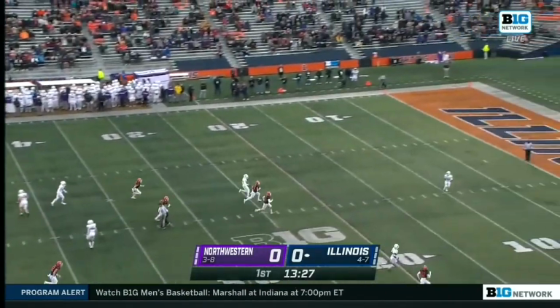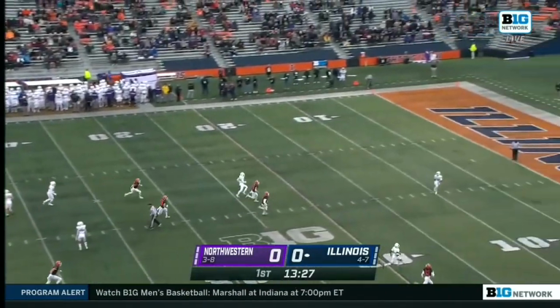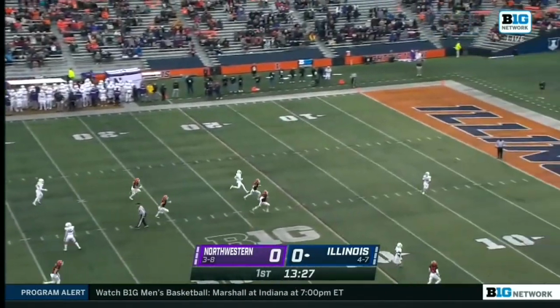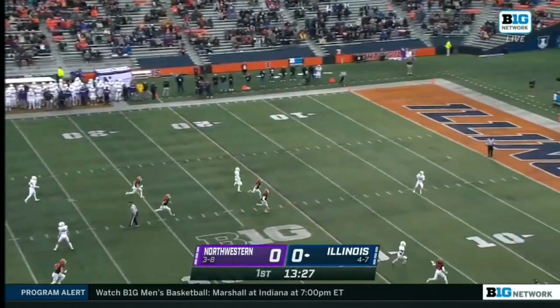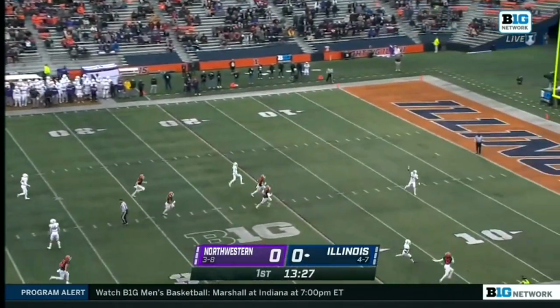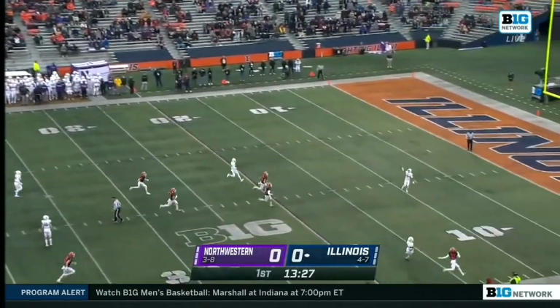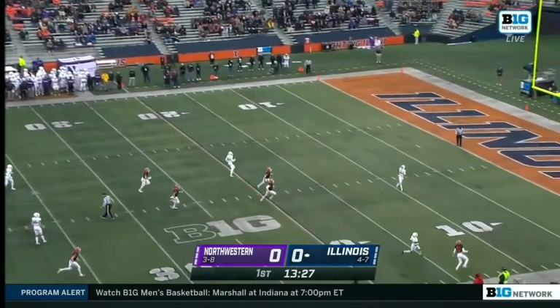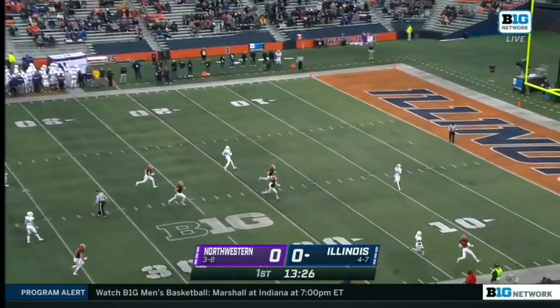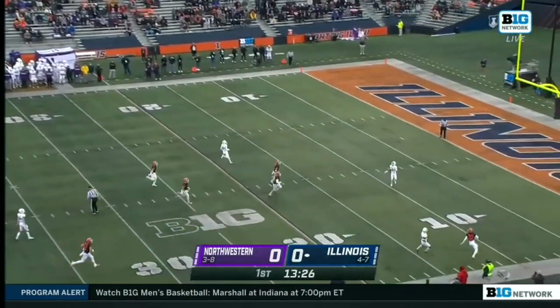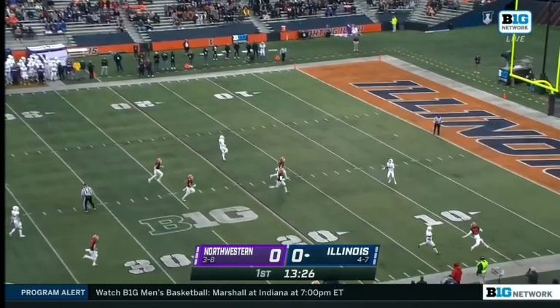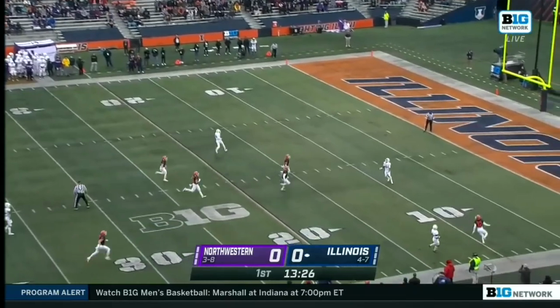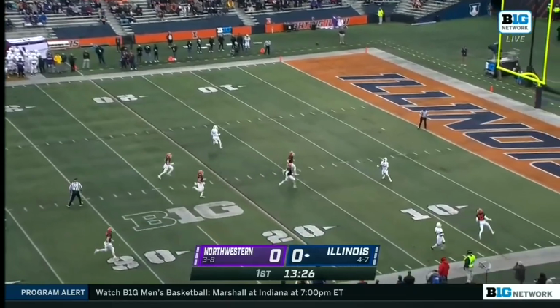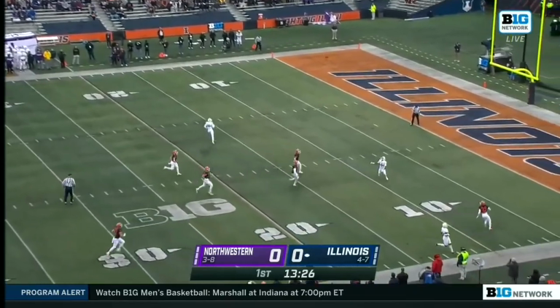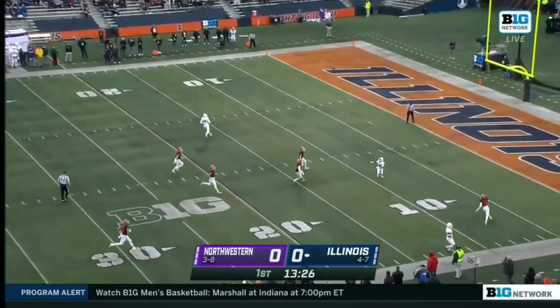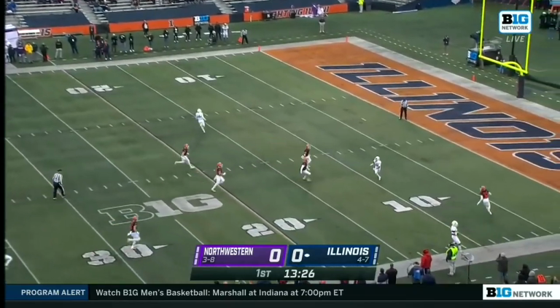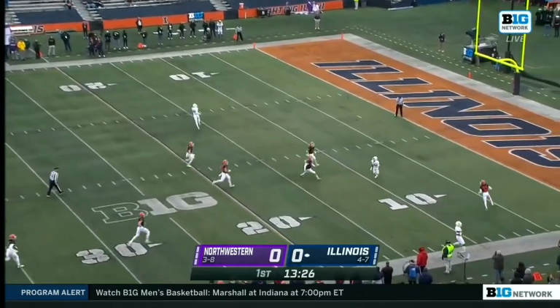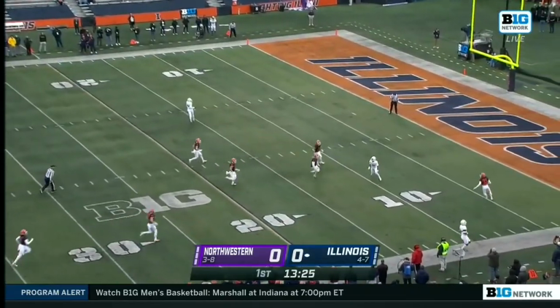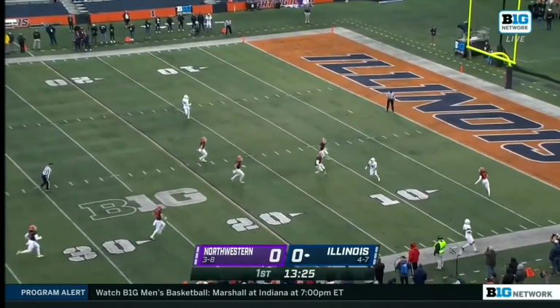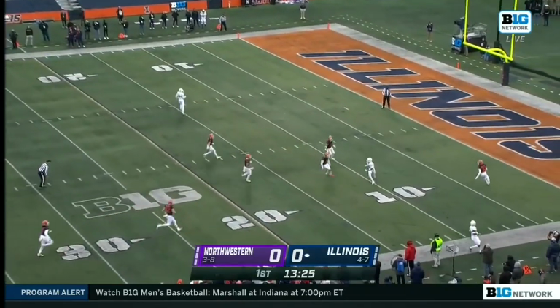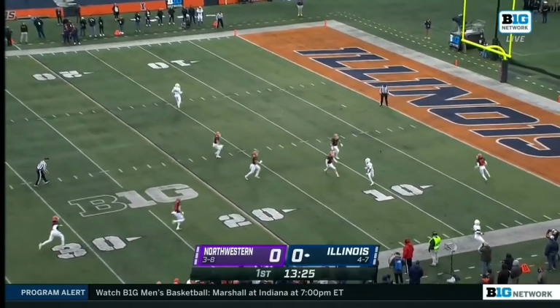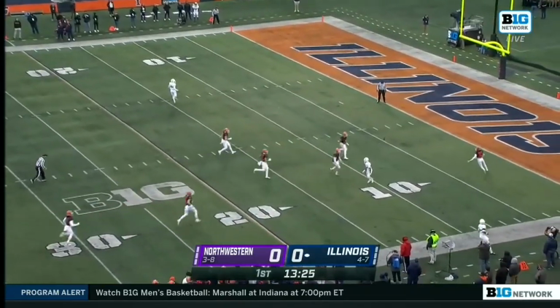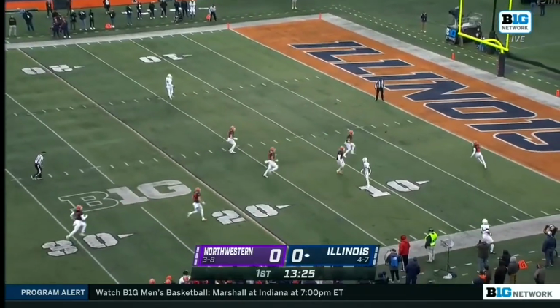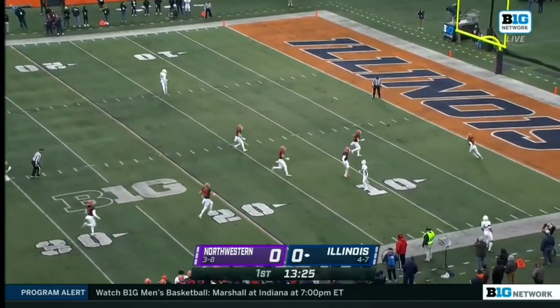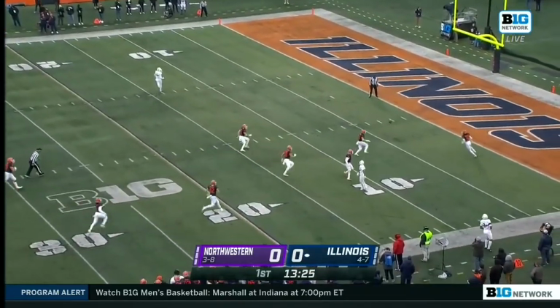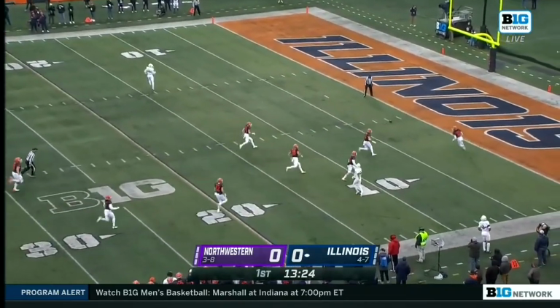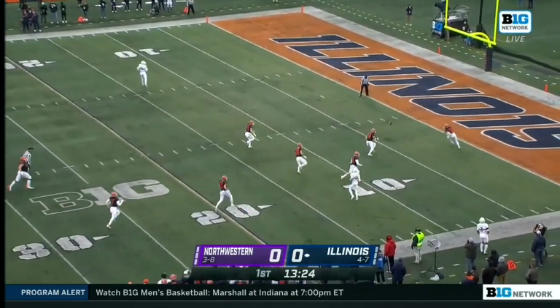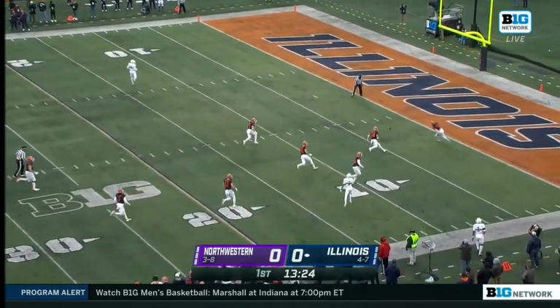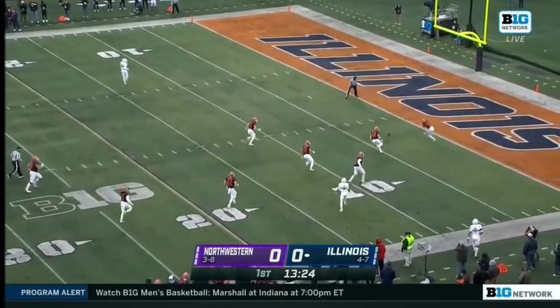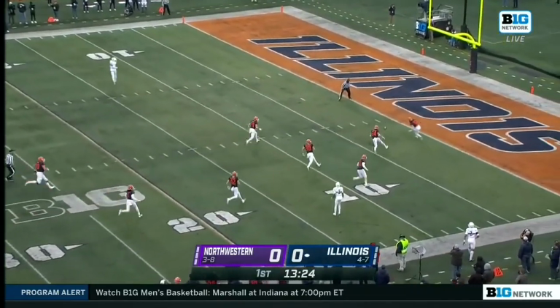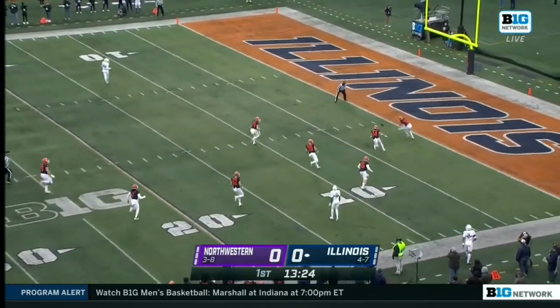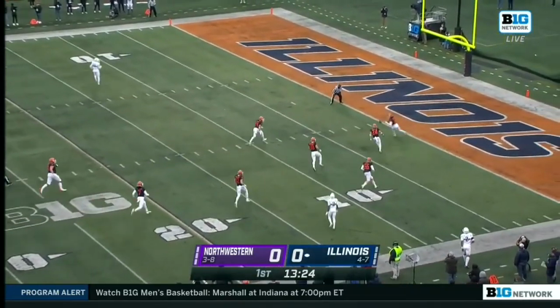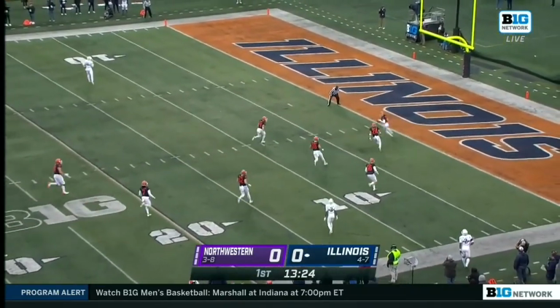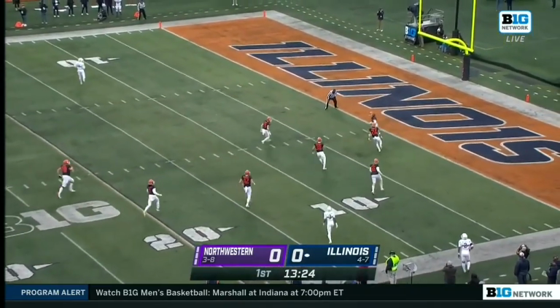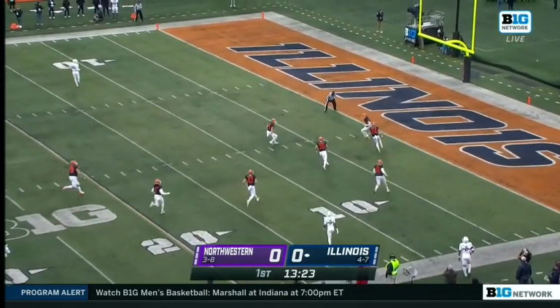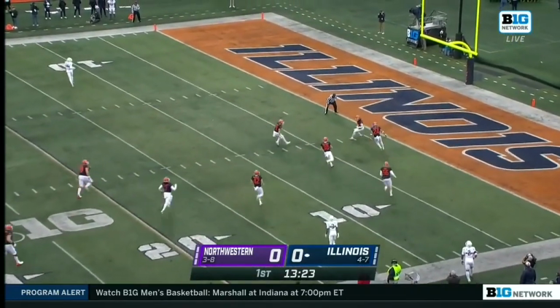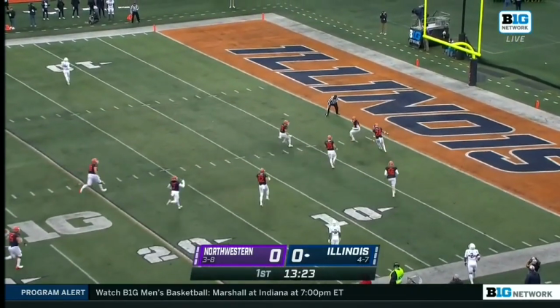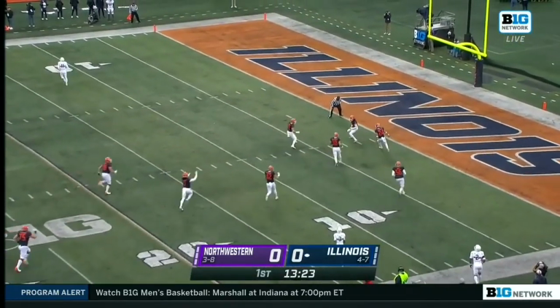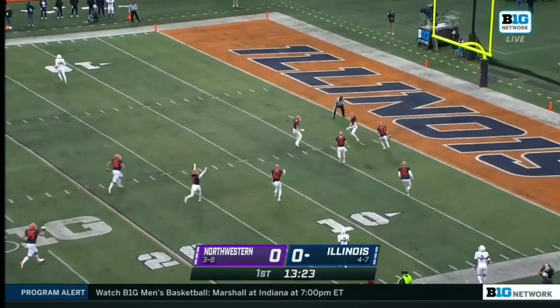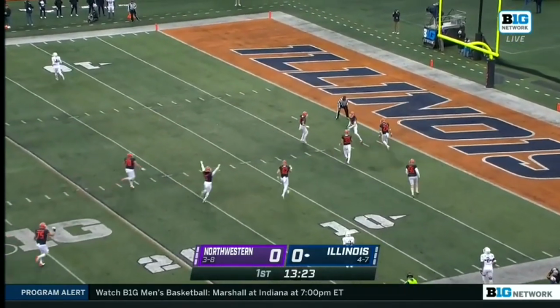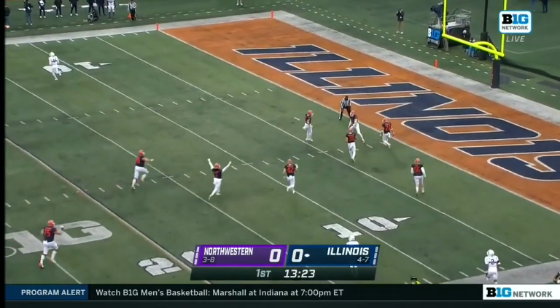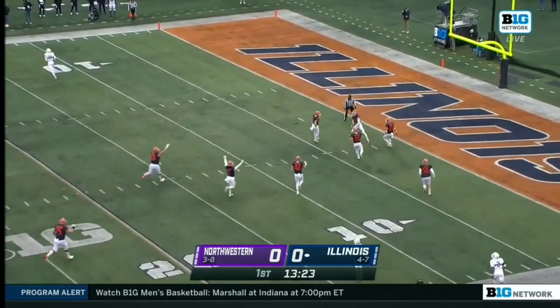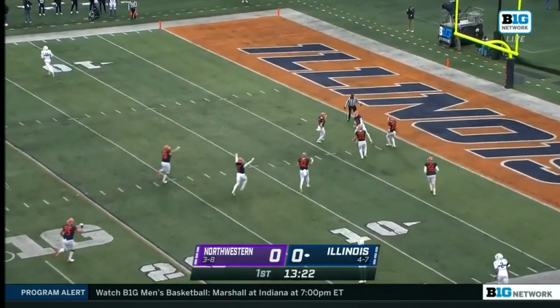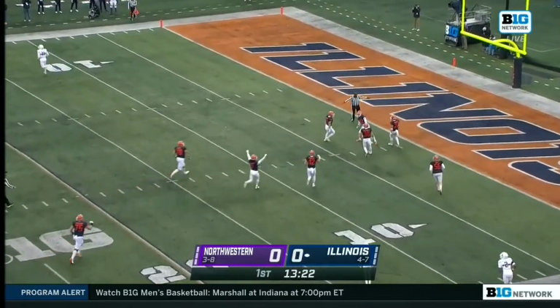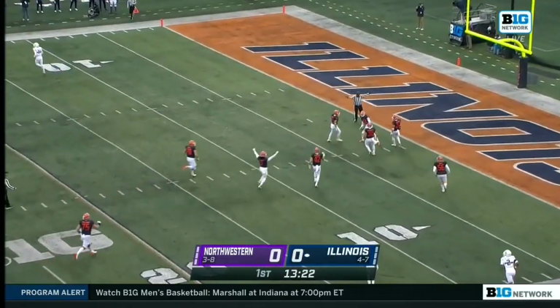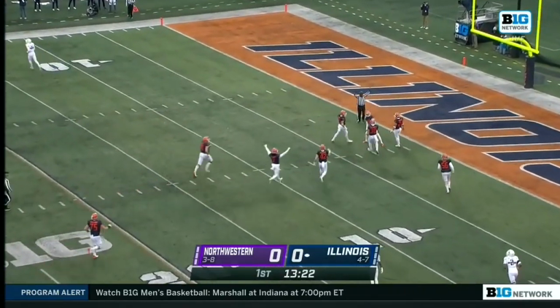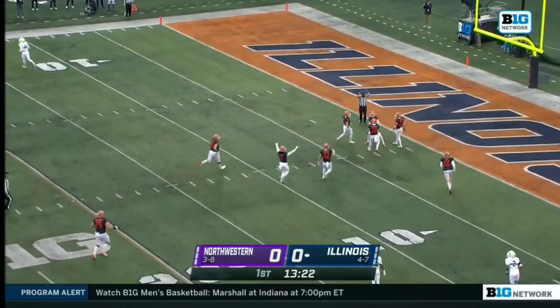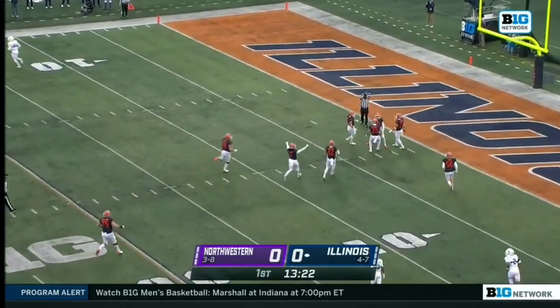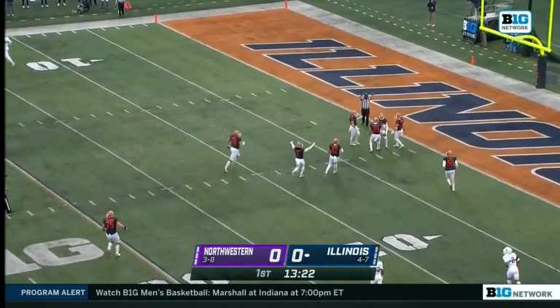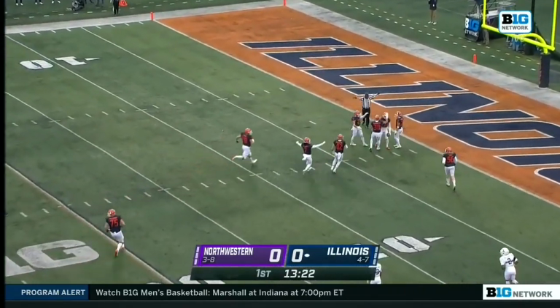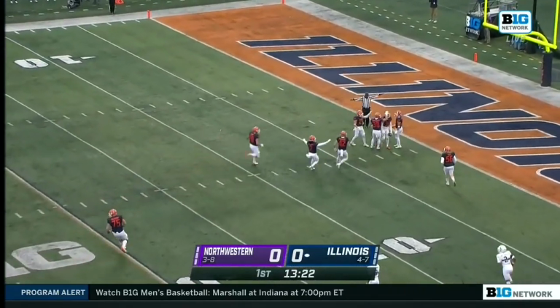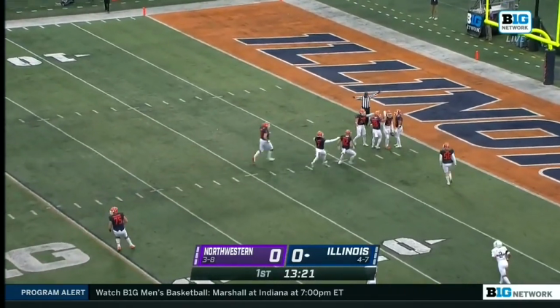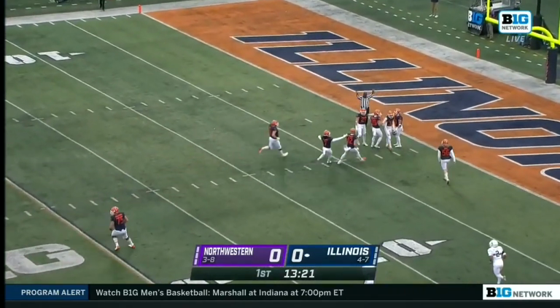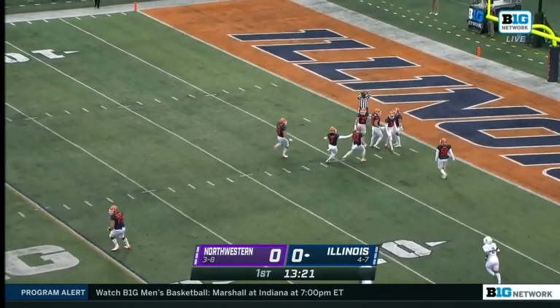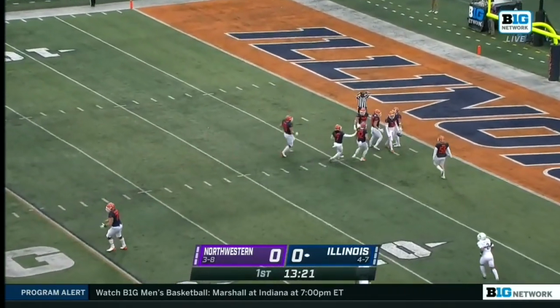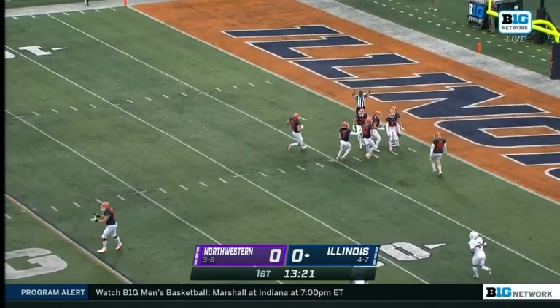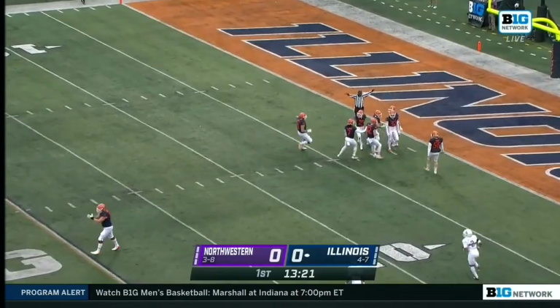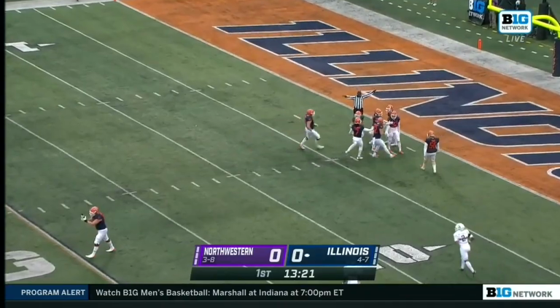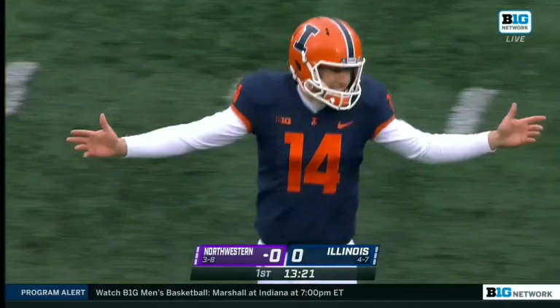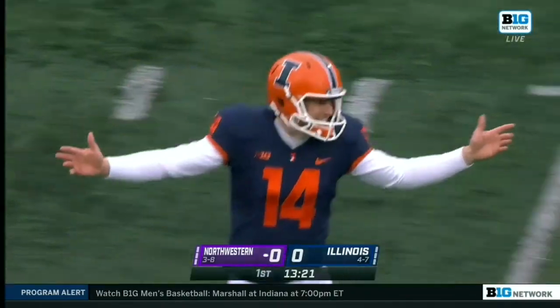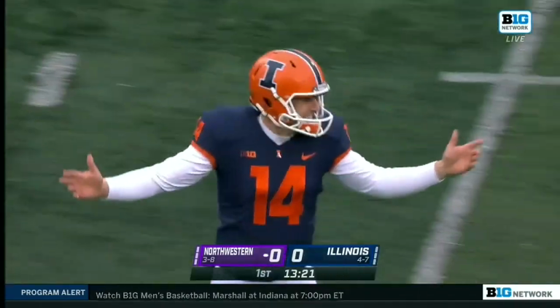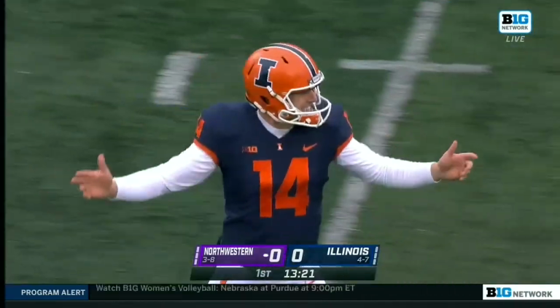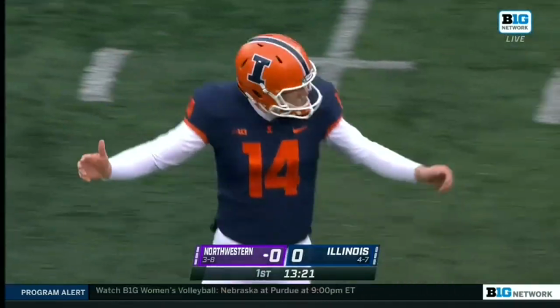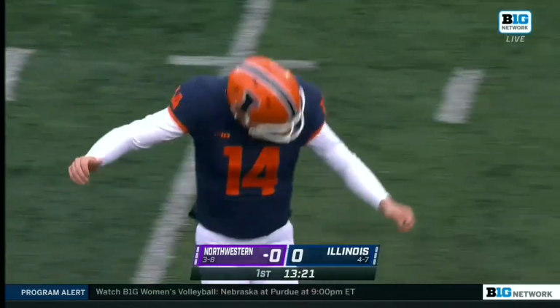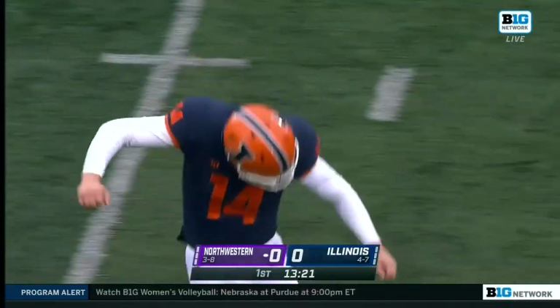Pooch punt for Blake Hayes, and Illinois with great coverage downs it at the two-yard line.